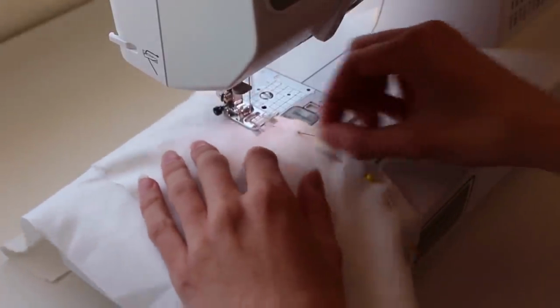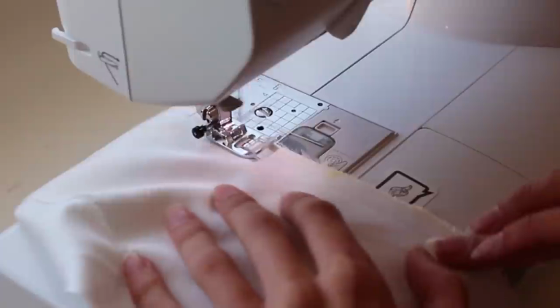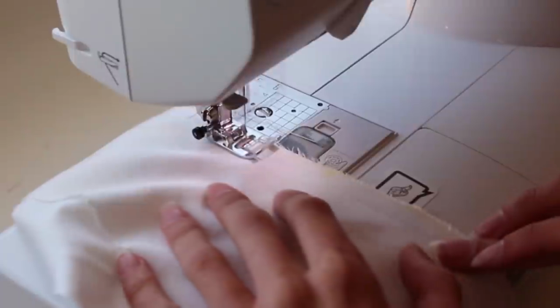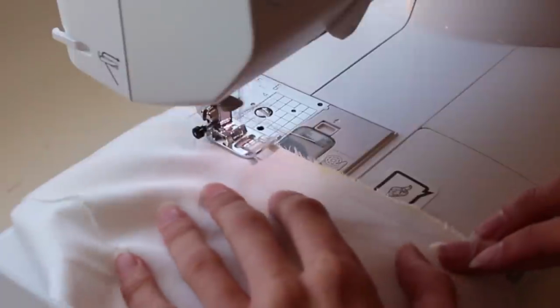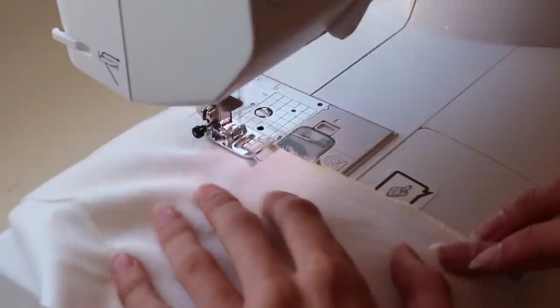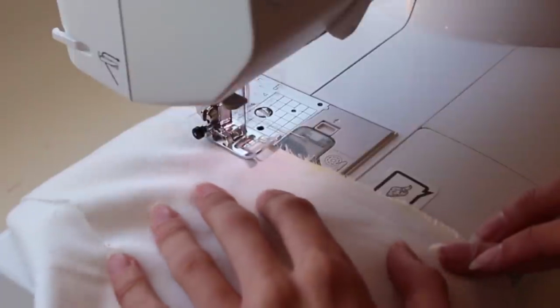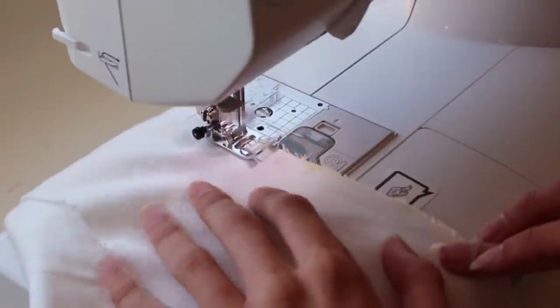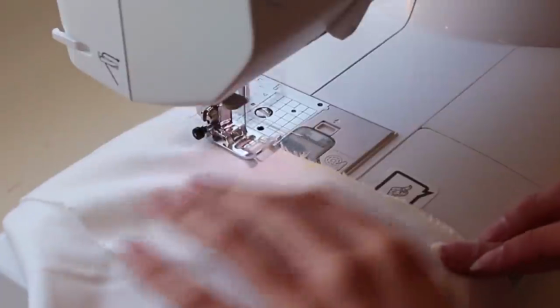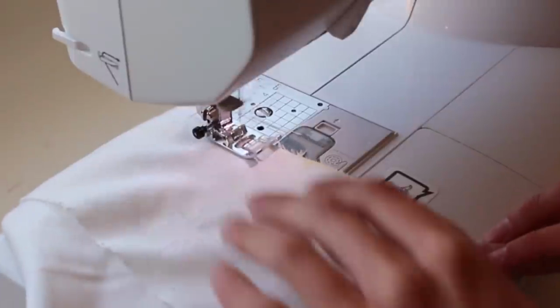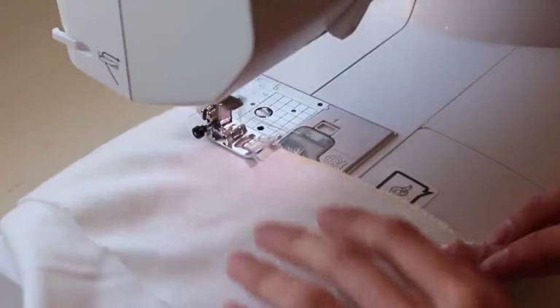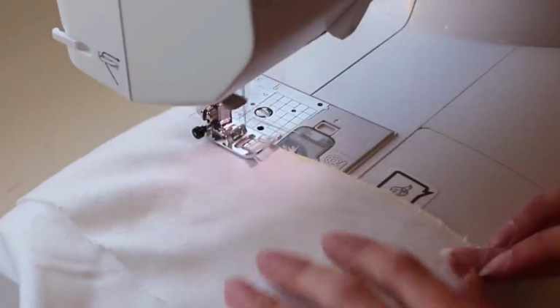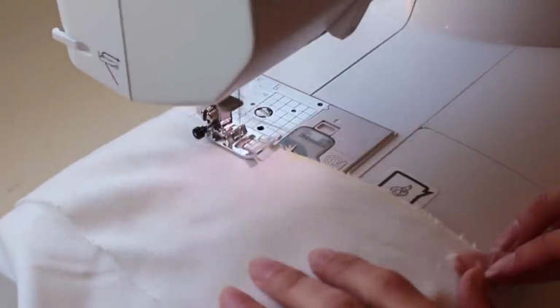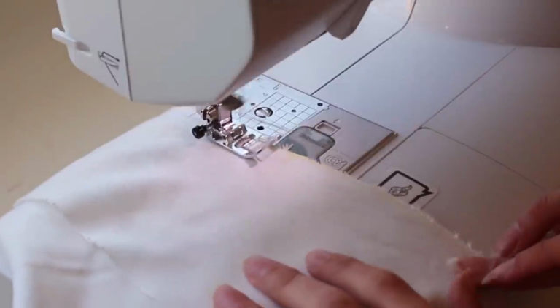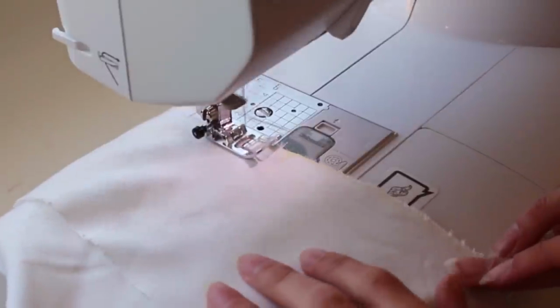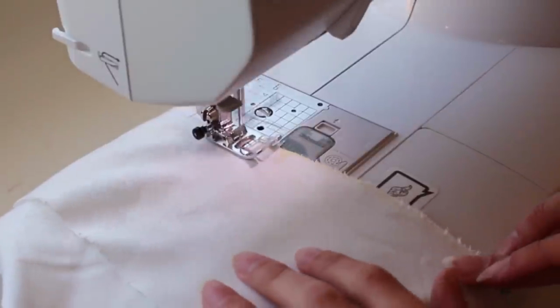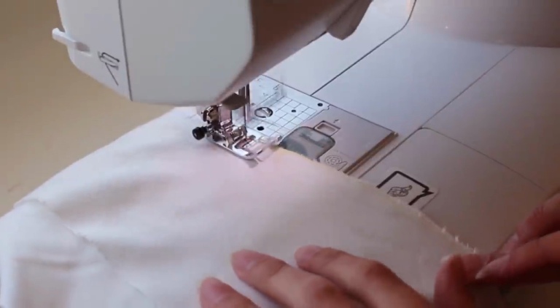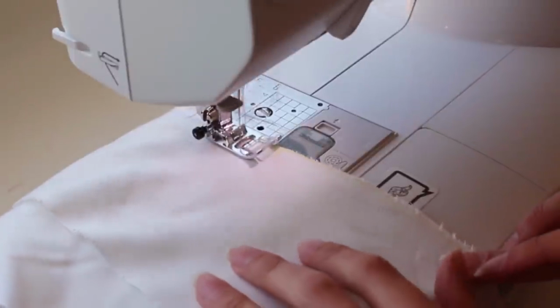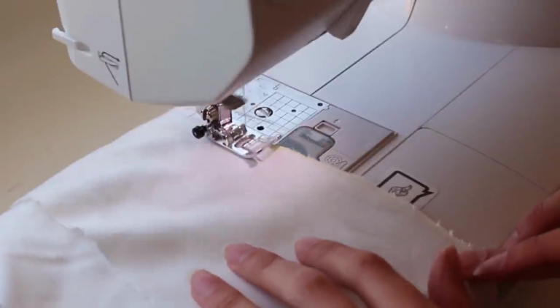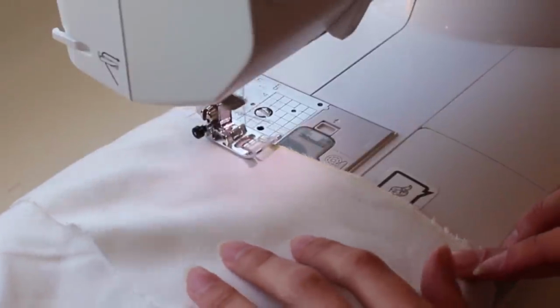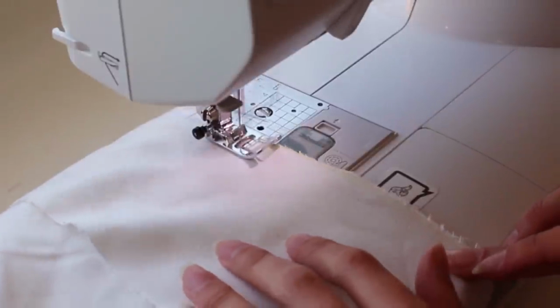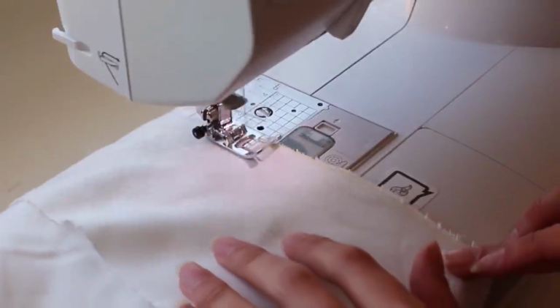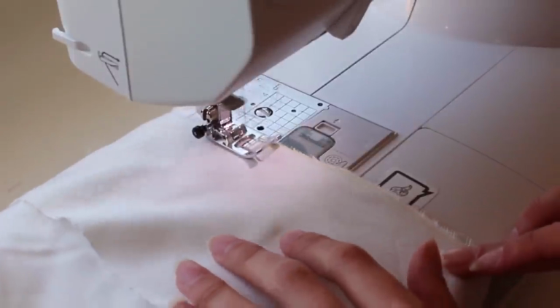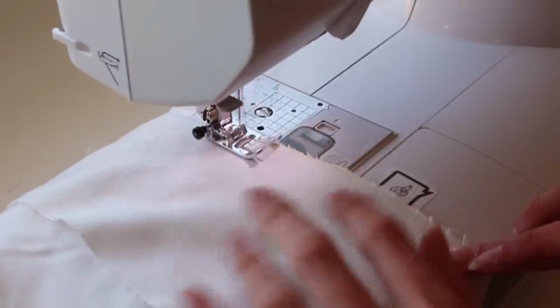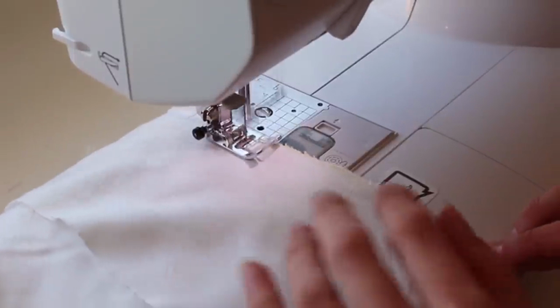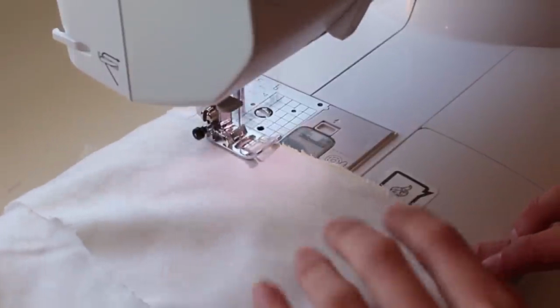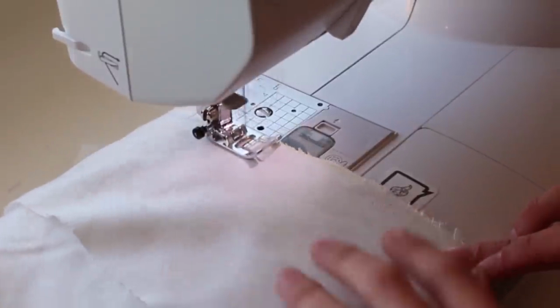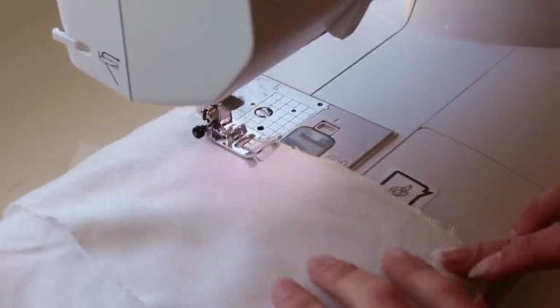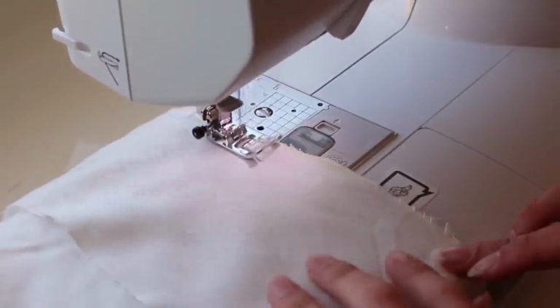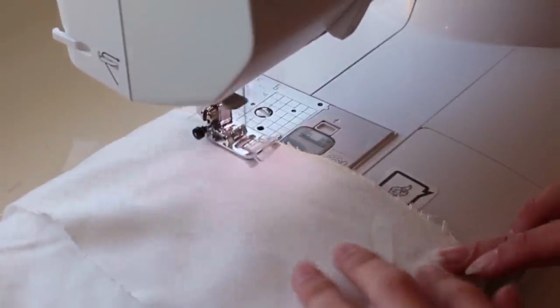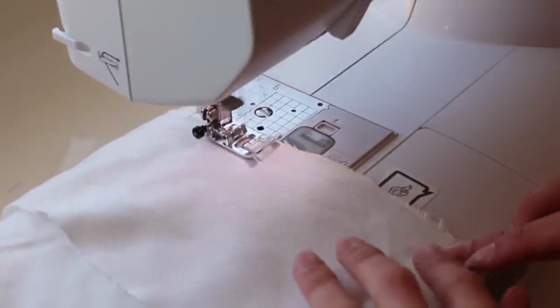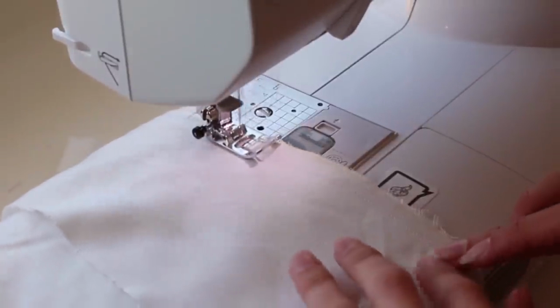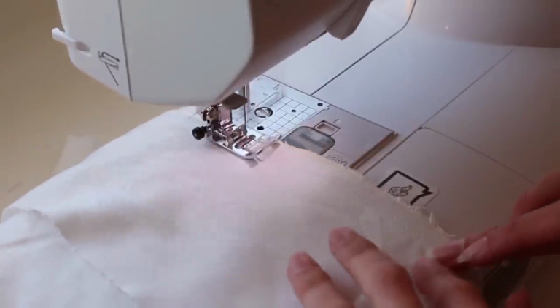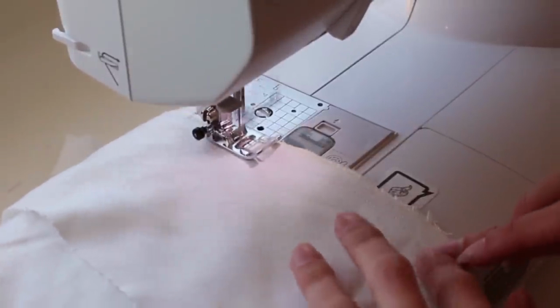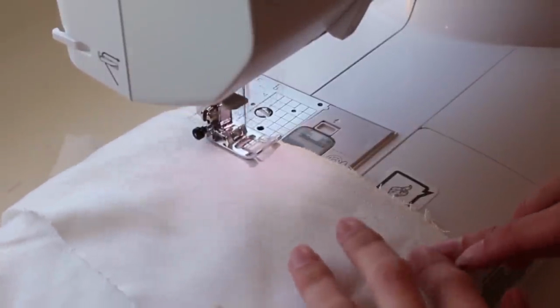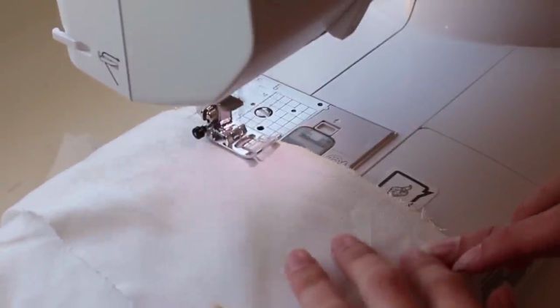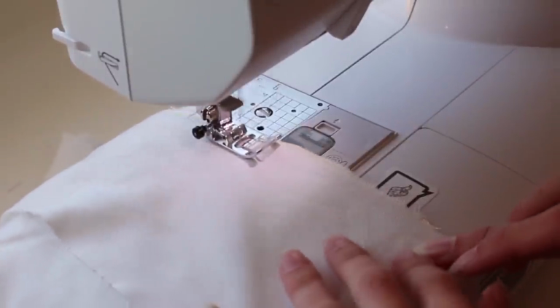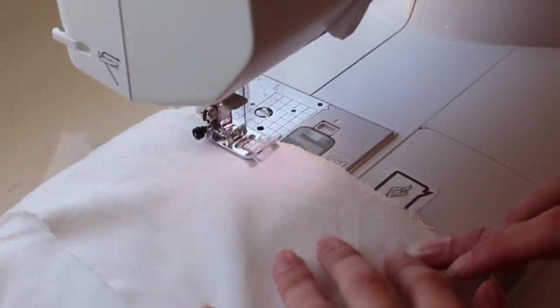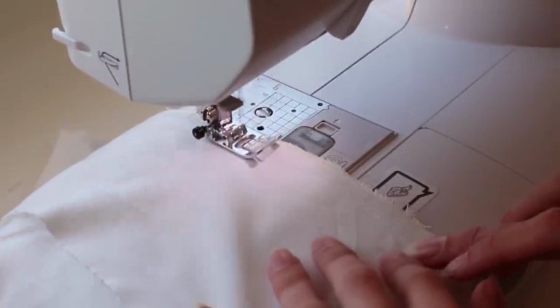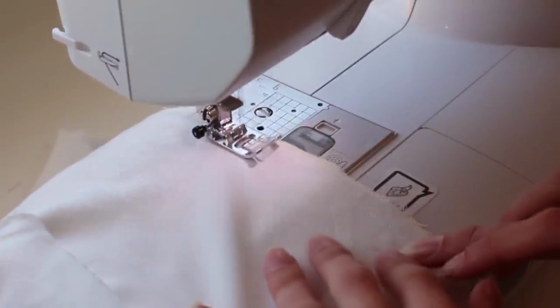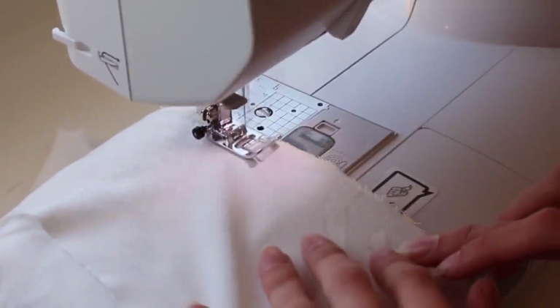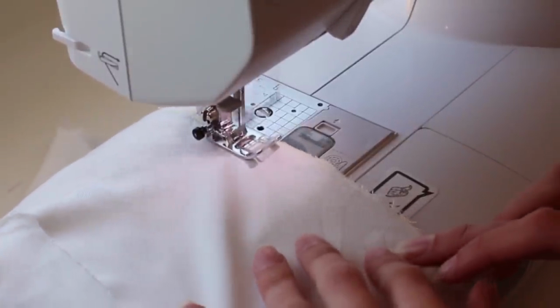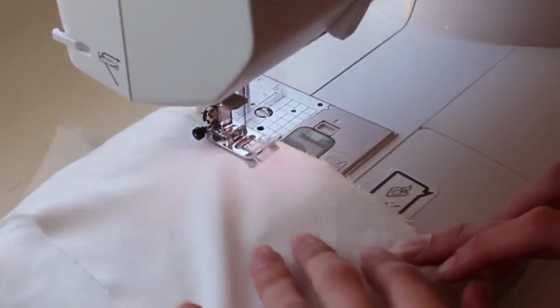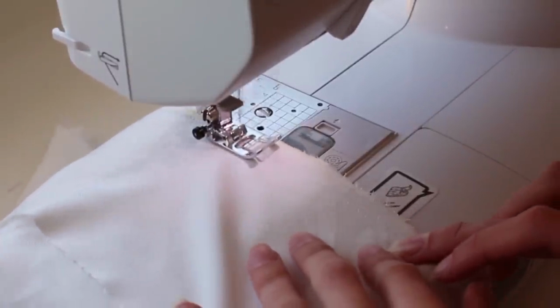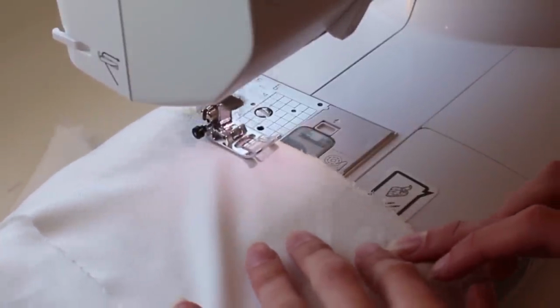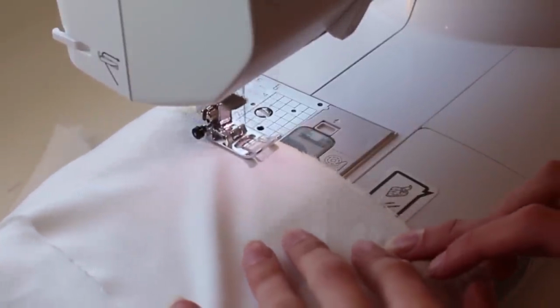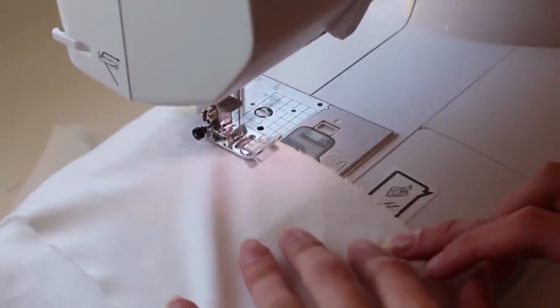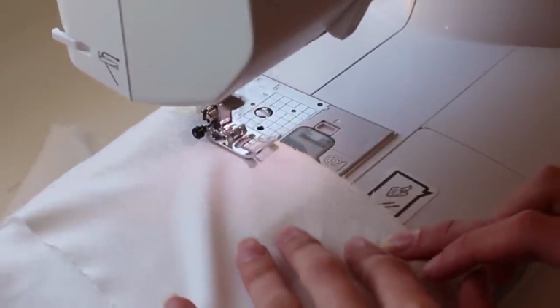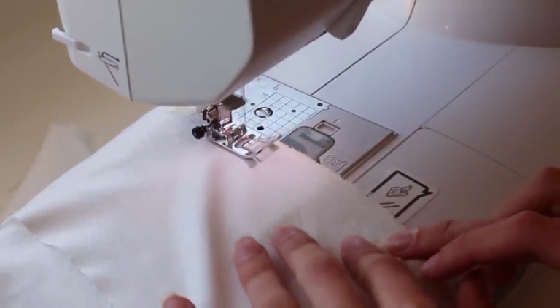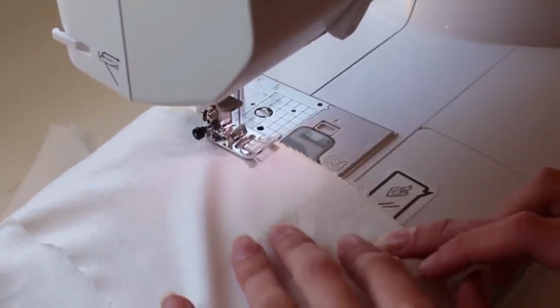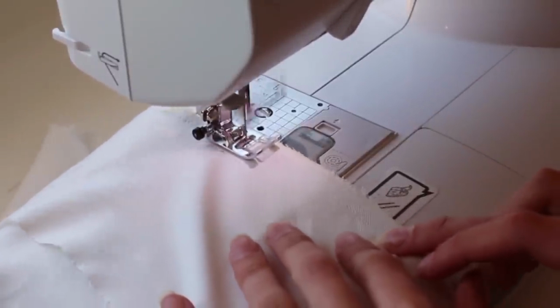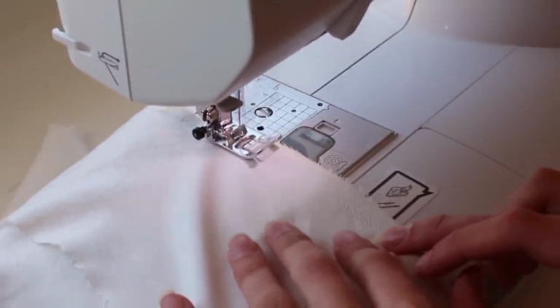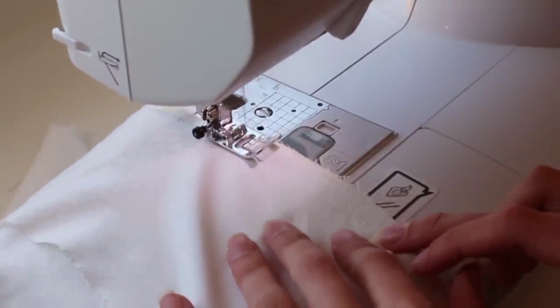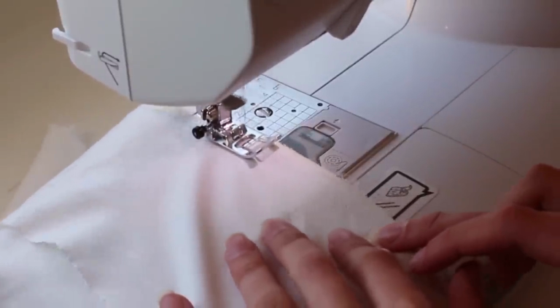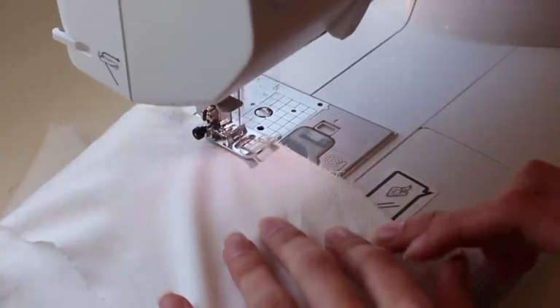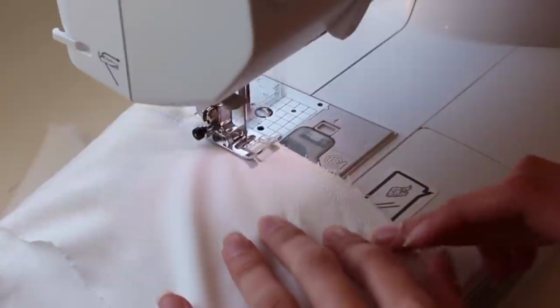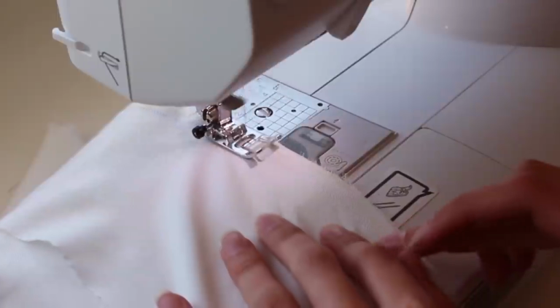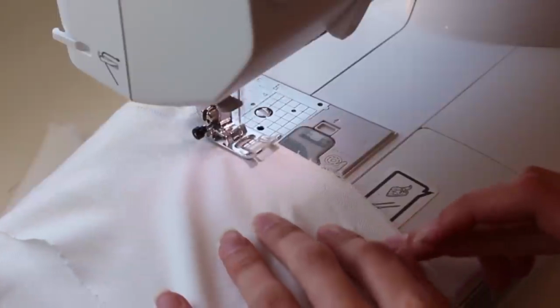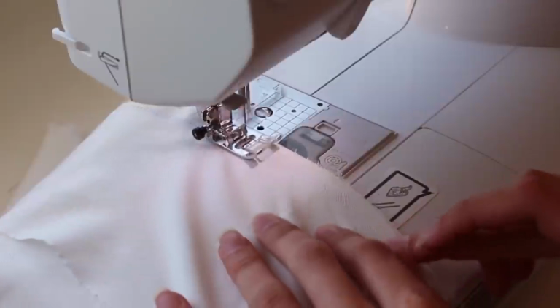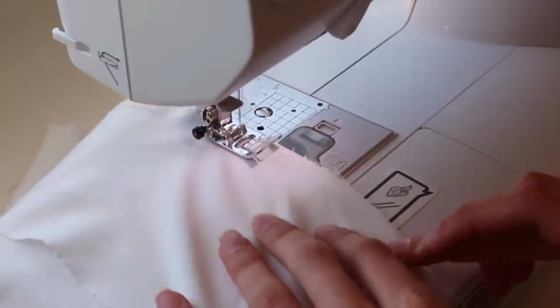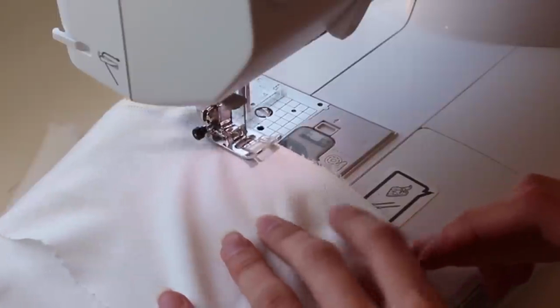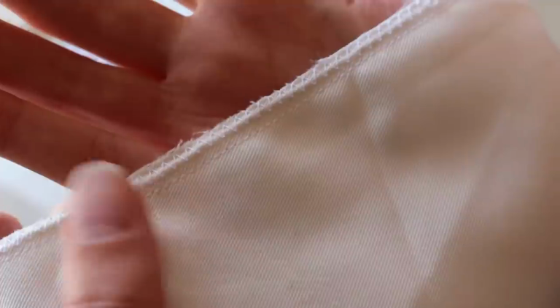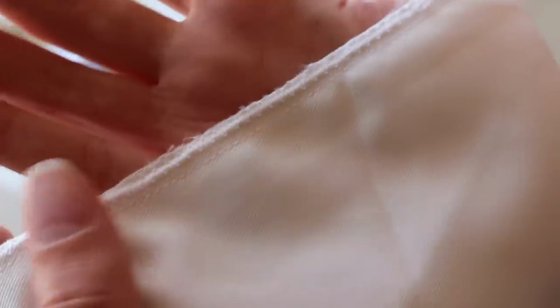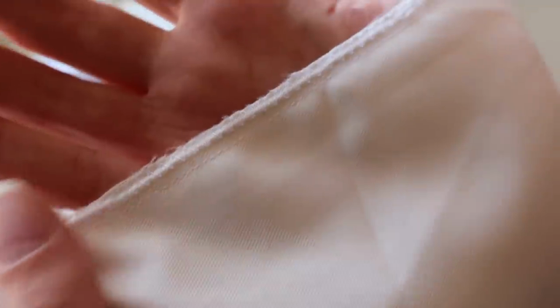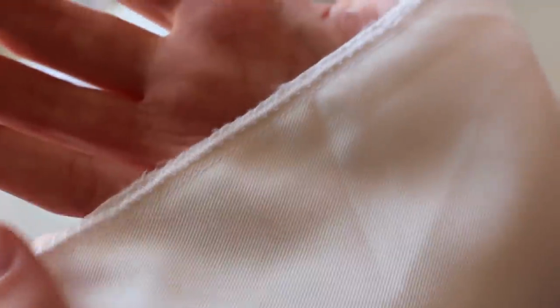Since my twill fabric does like to unravel, I'm just going to go down the raw edges right now with a zigzag stitch to help with all the fraying.